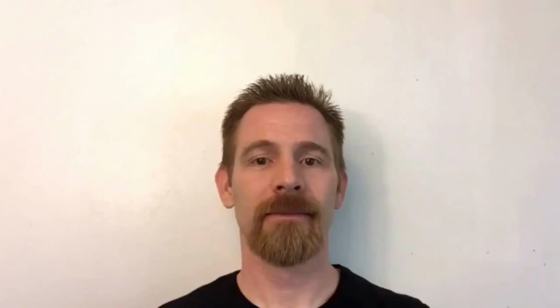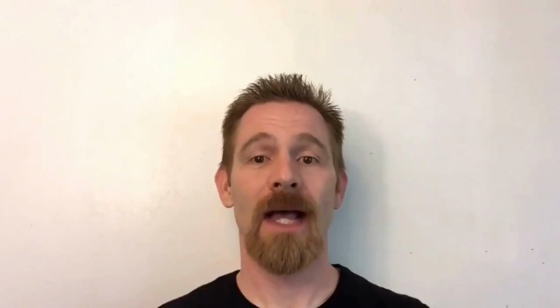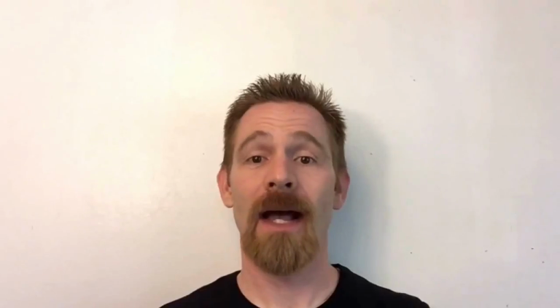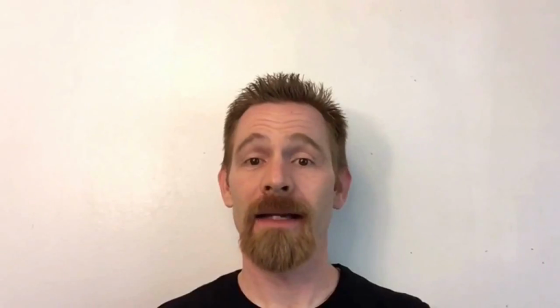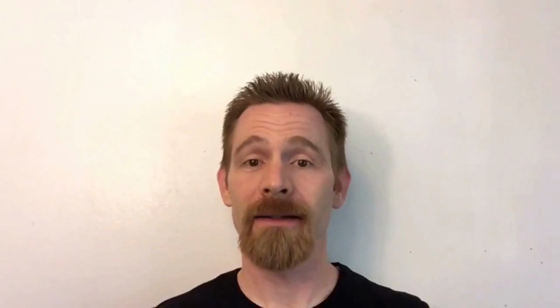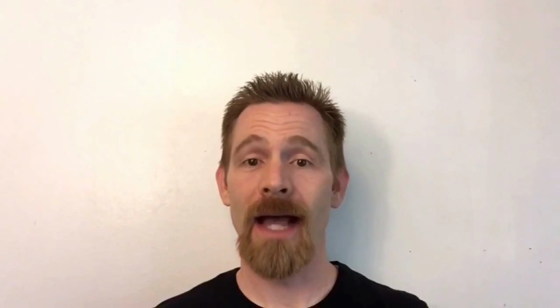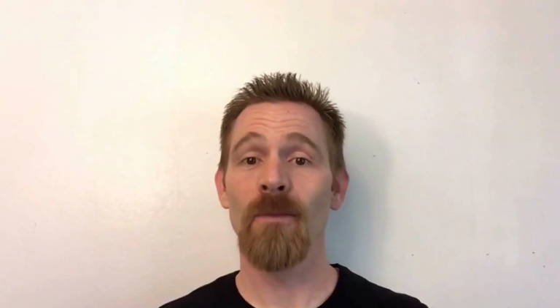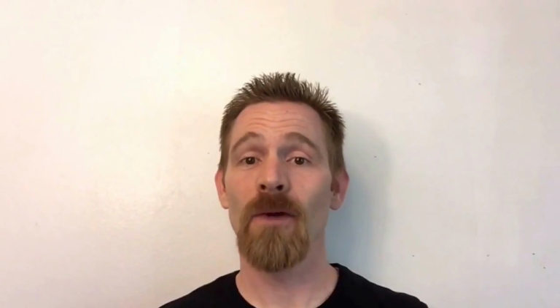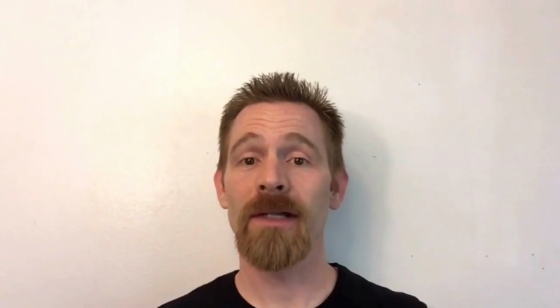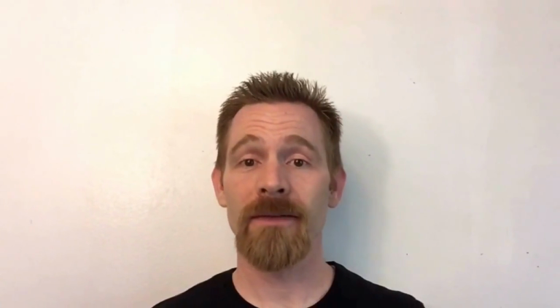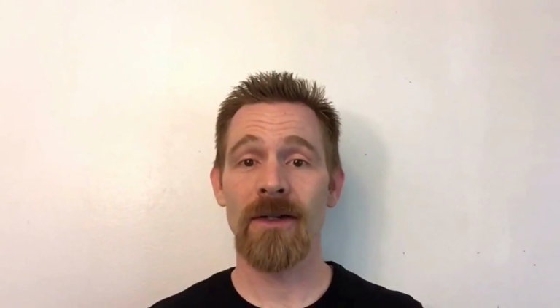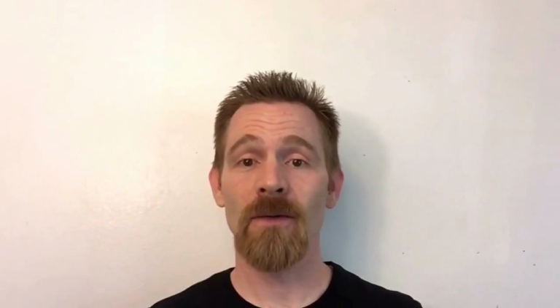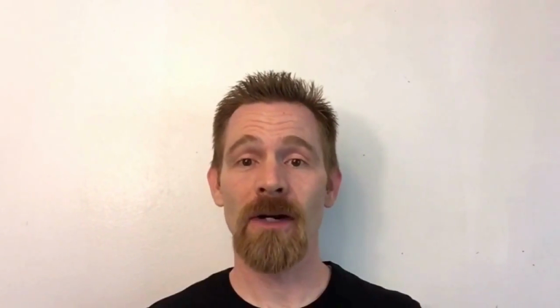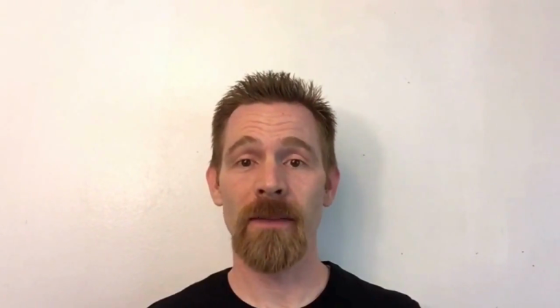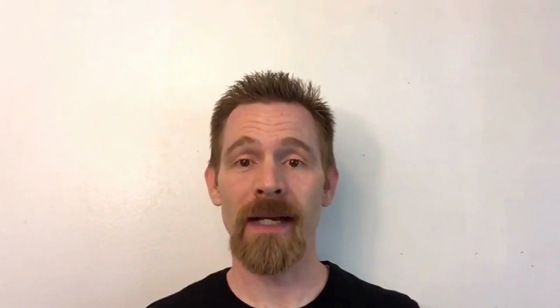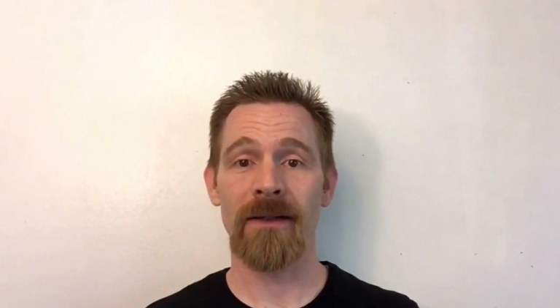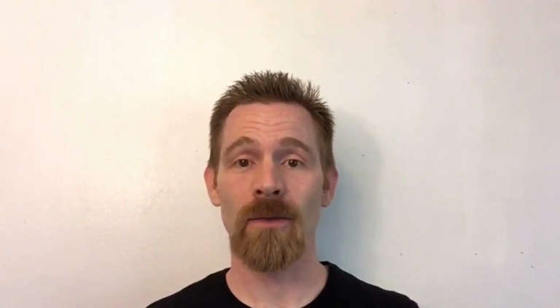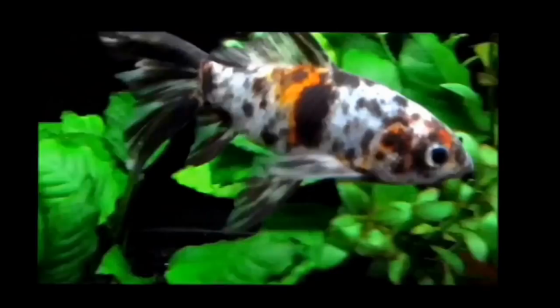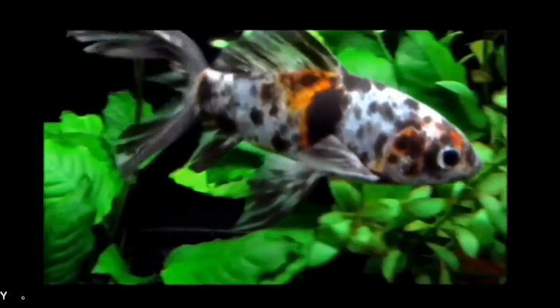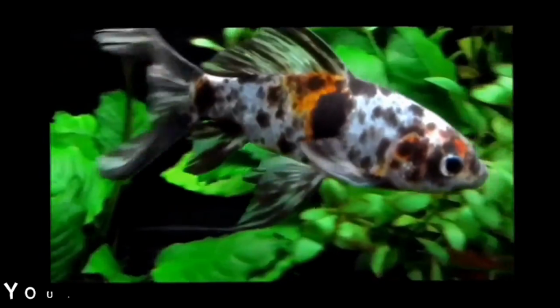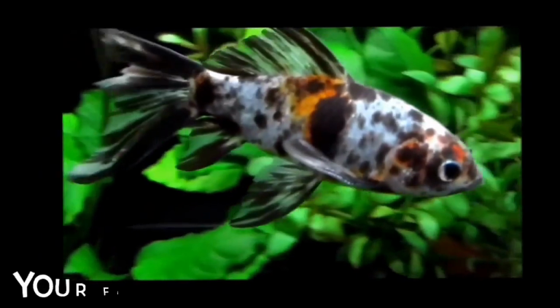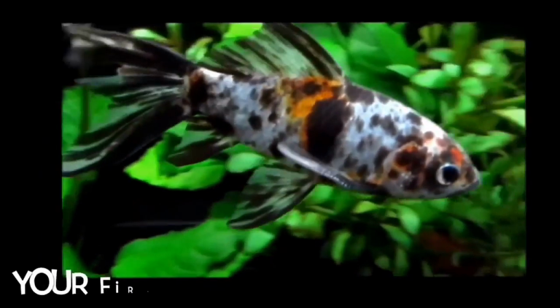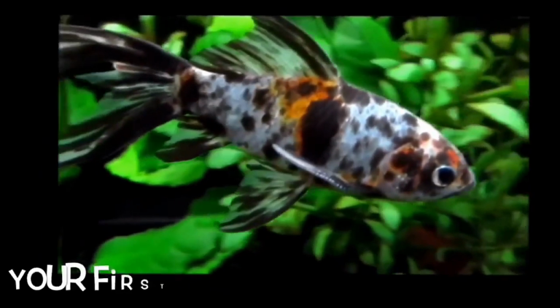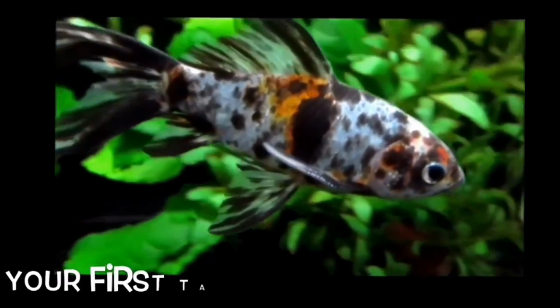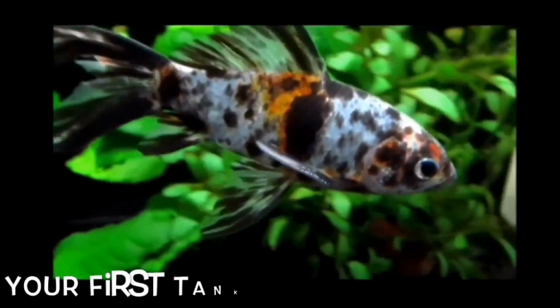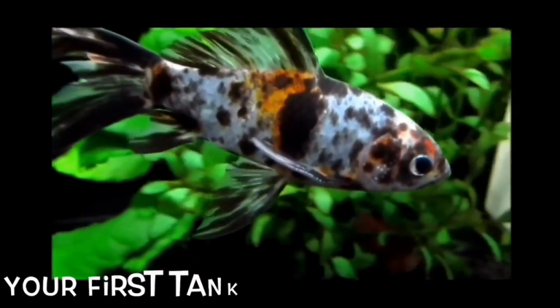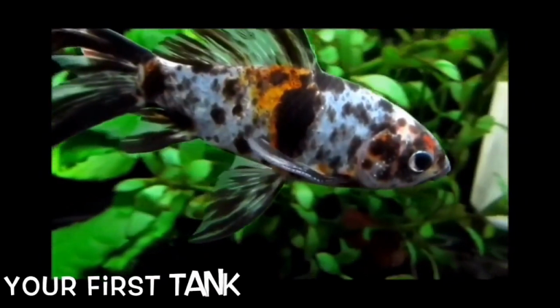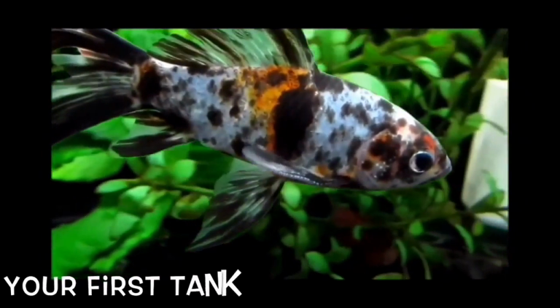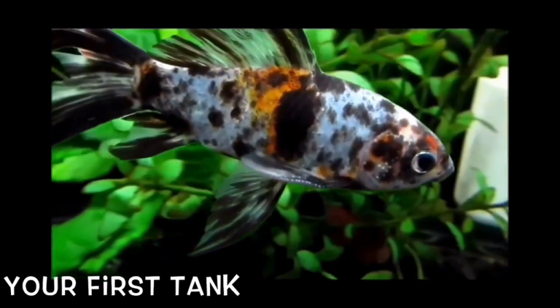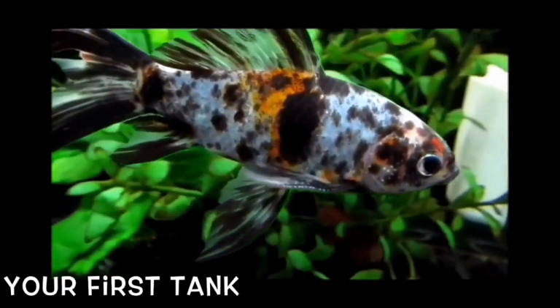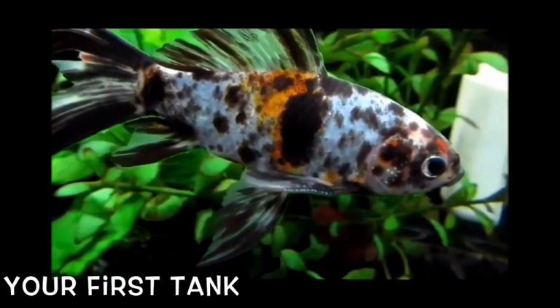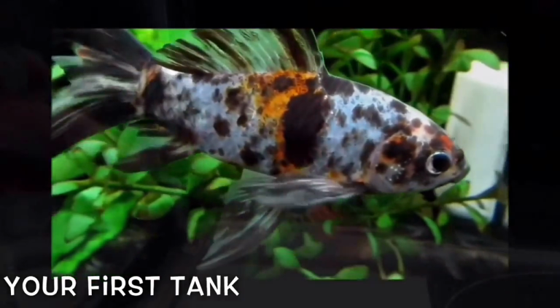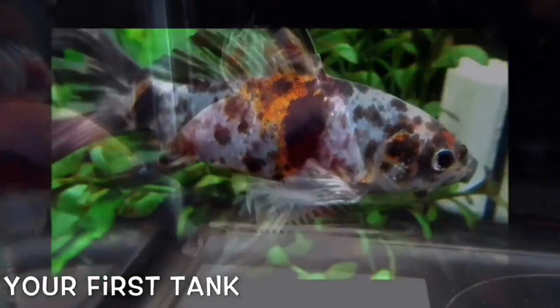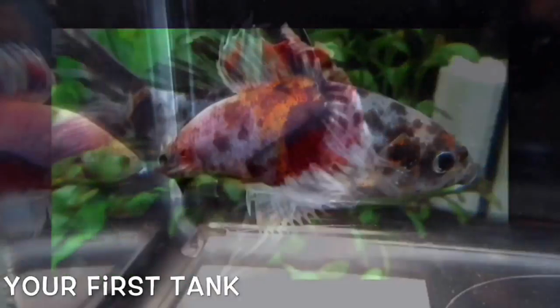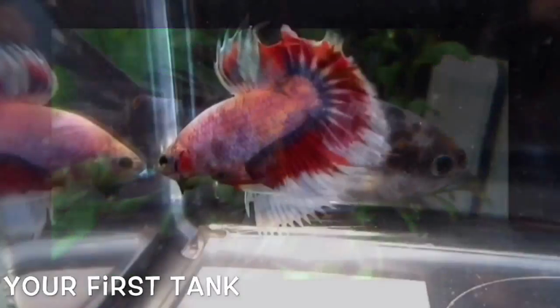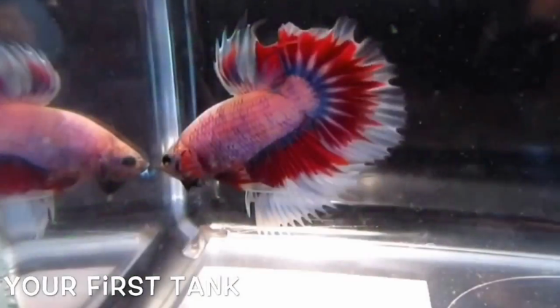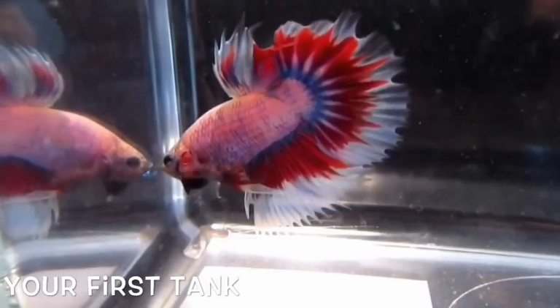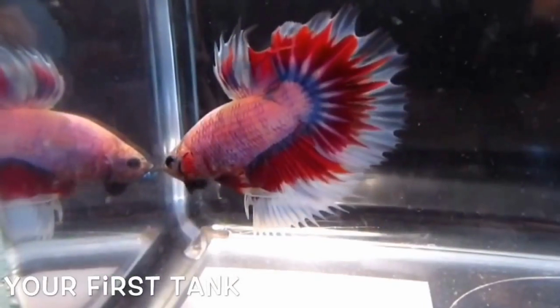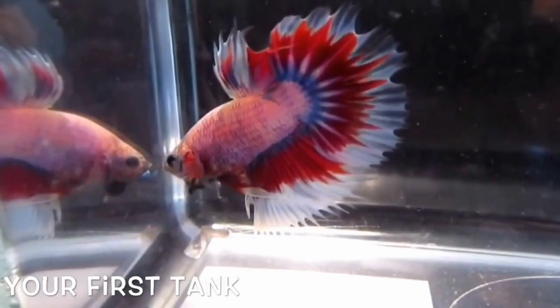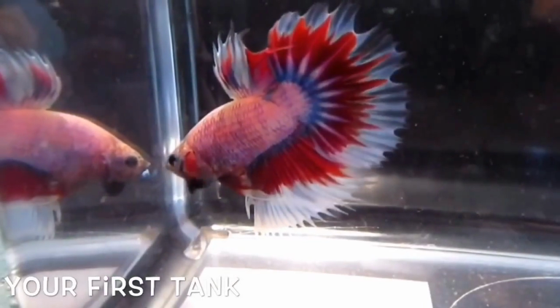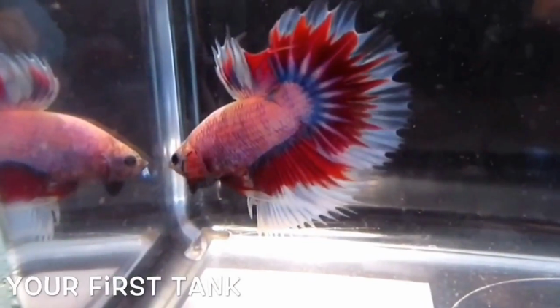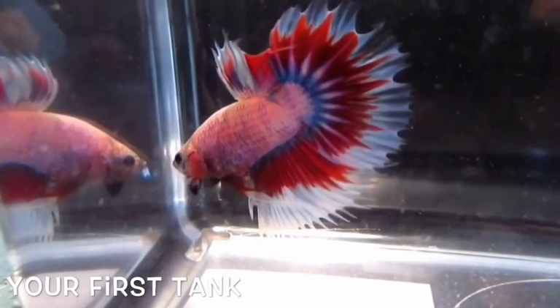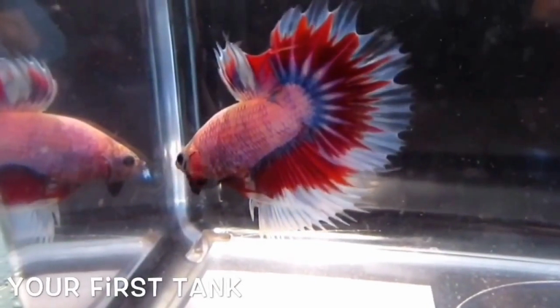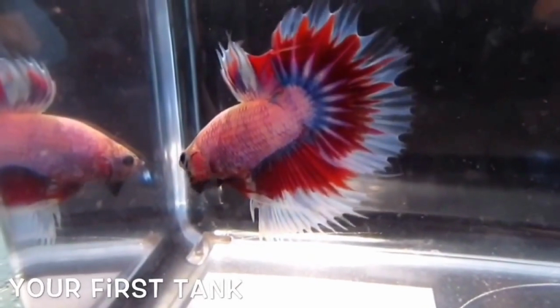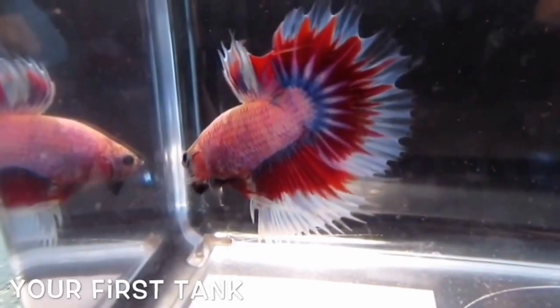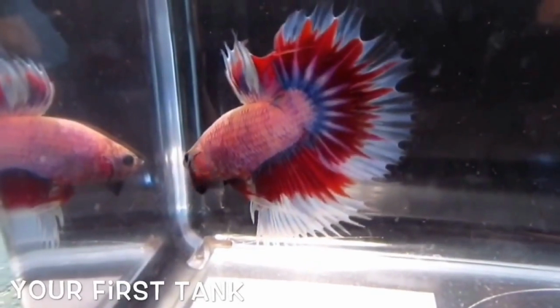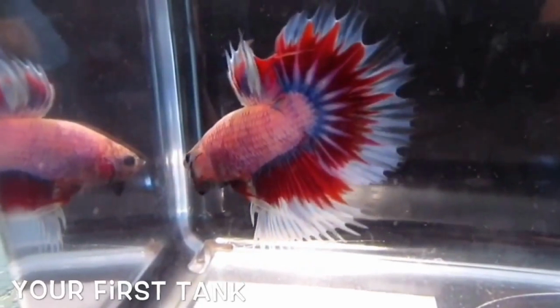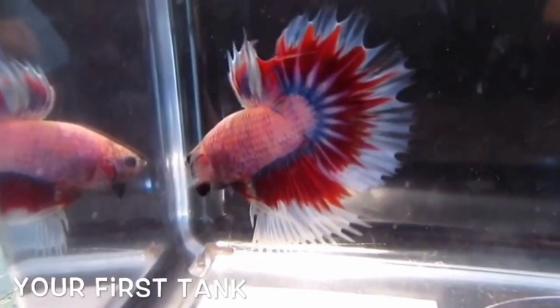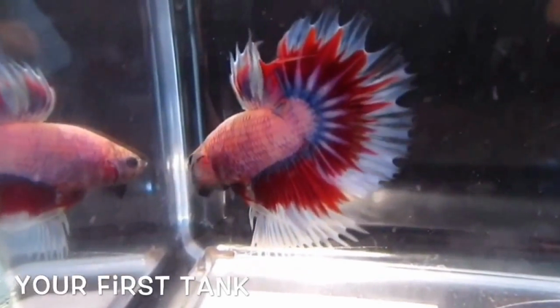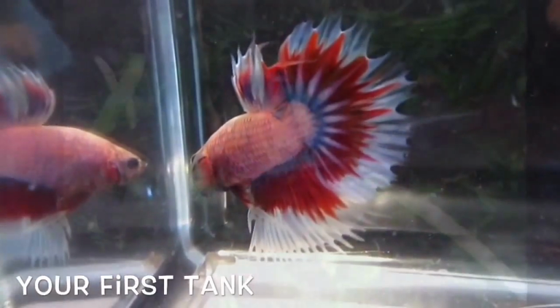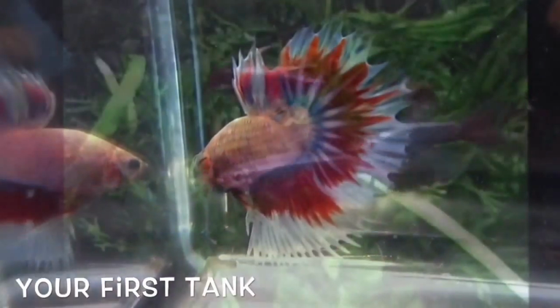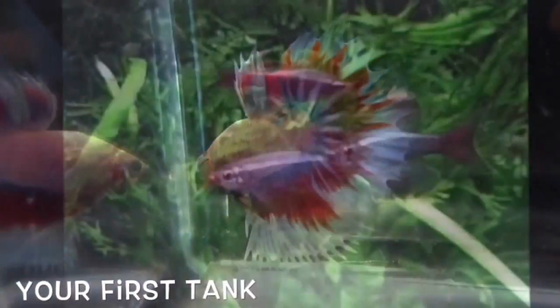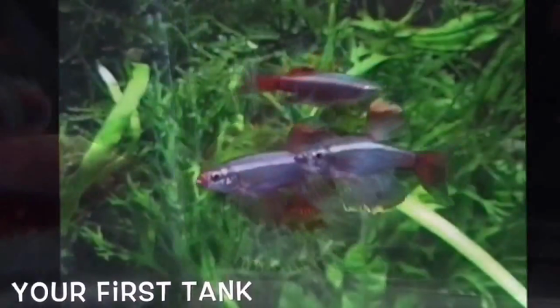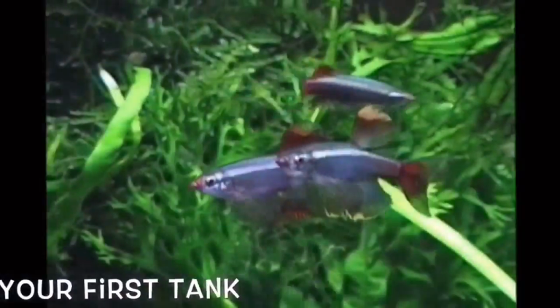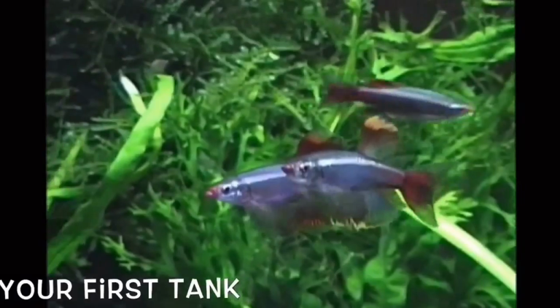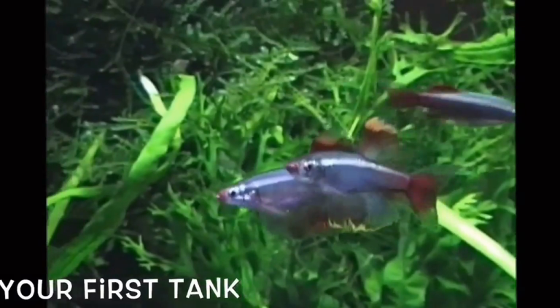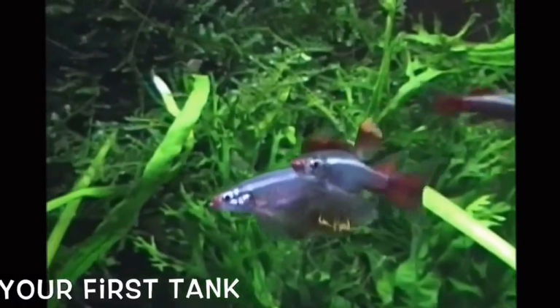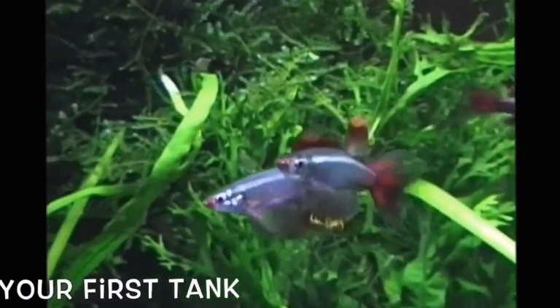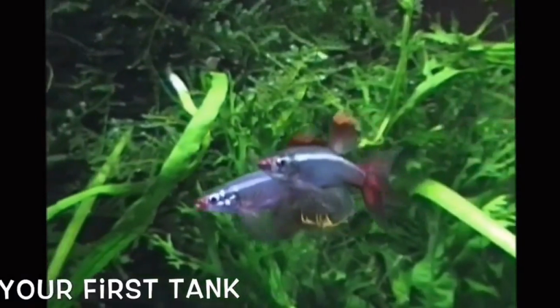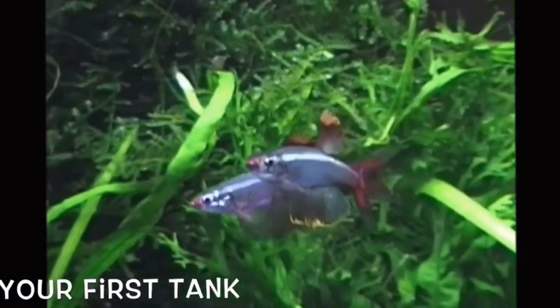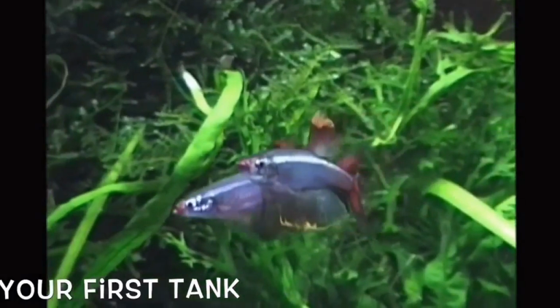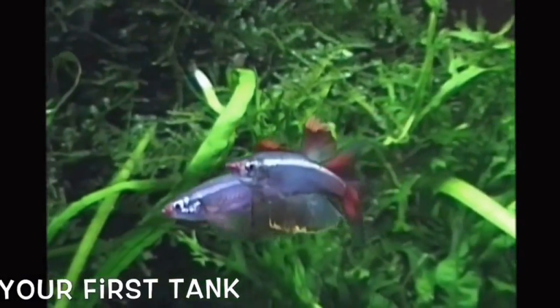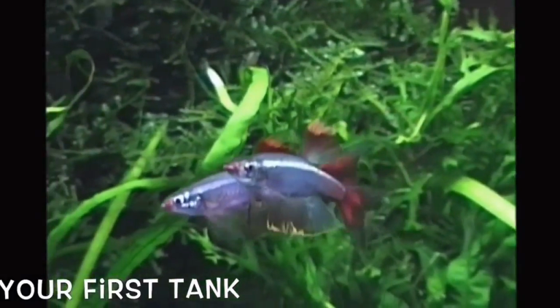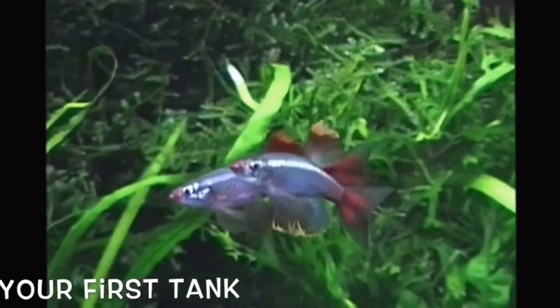Hi, I'm Russ of Aquariamax. Welcome to Your First Tank. This is a video series that will help you set up your first aquarium successfully.